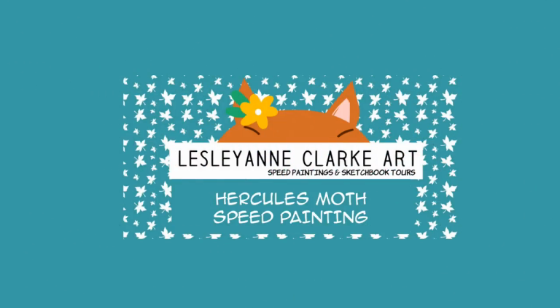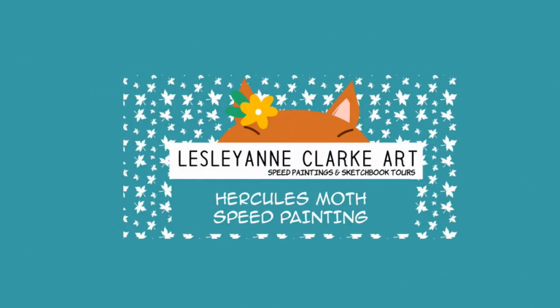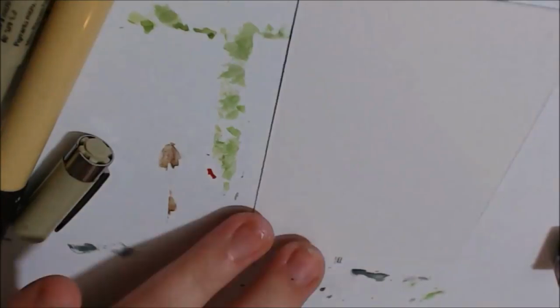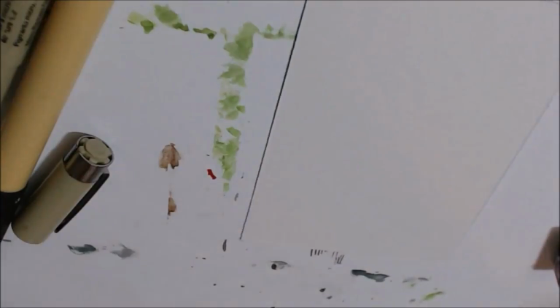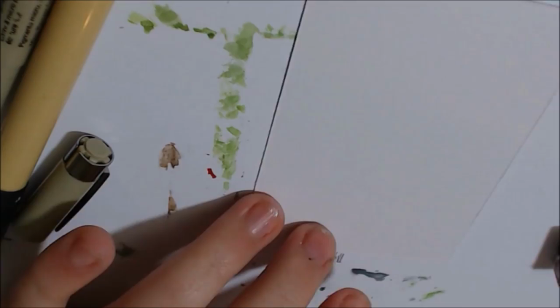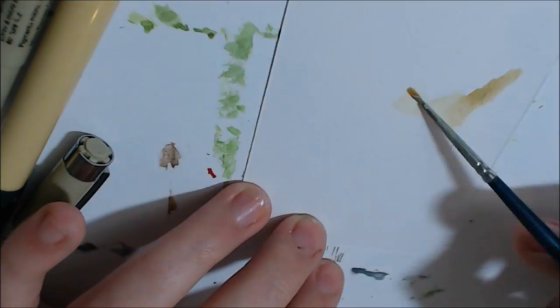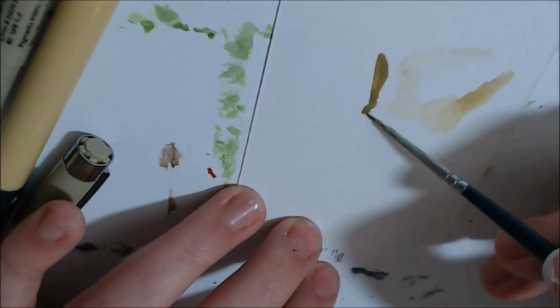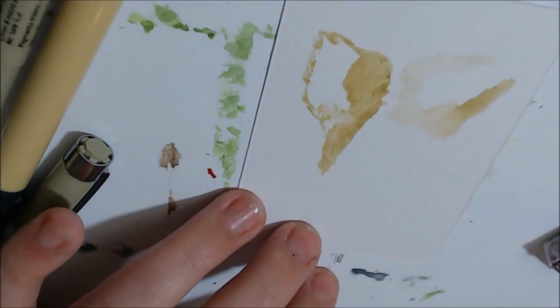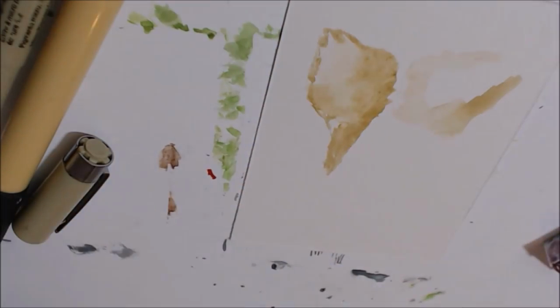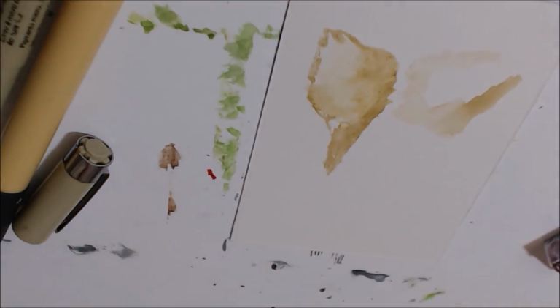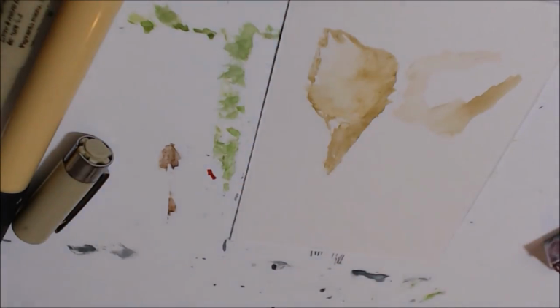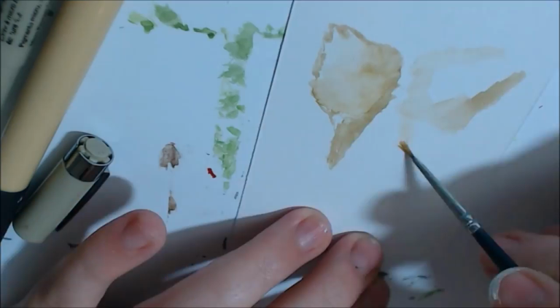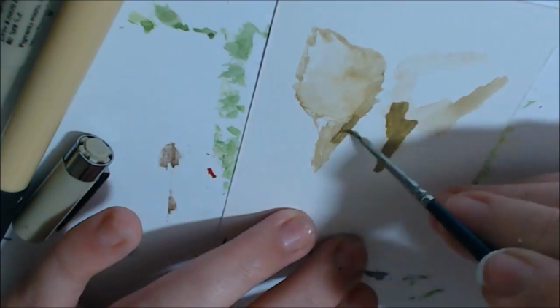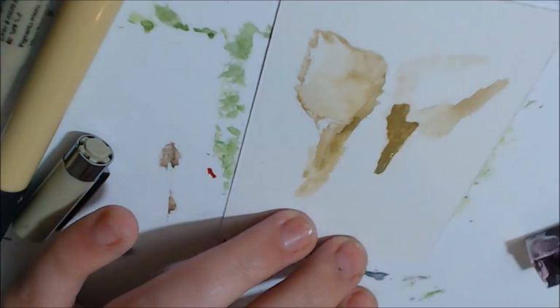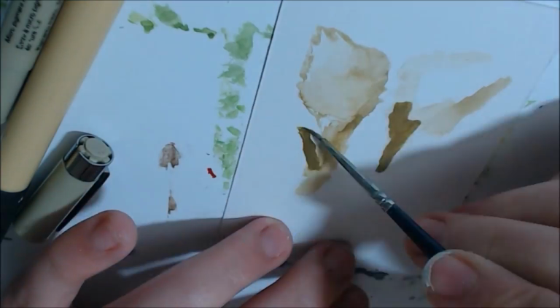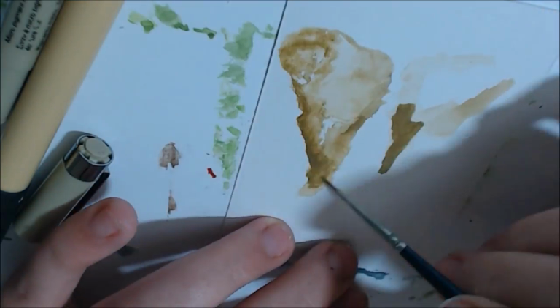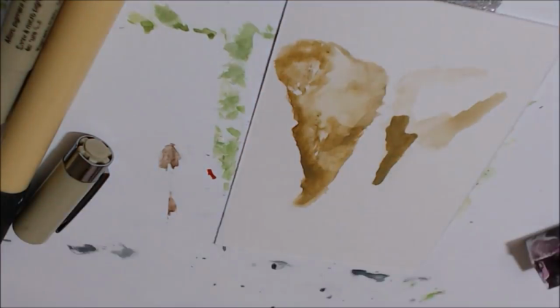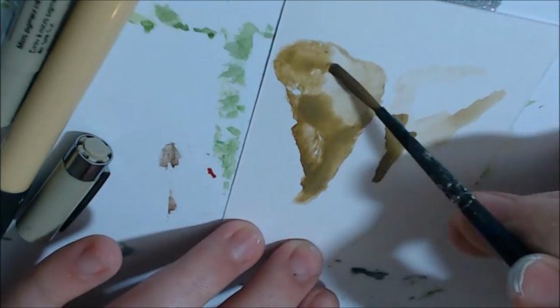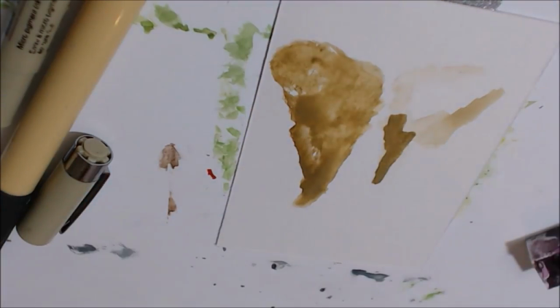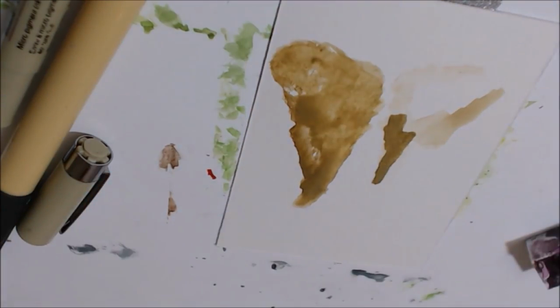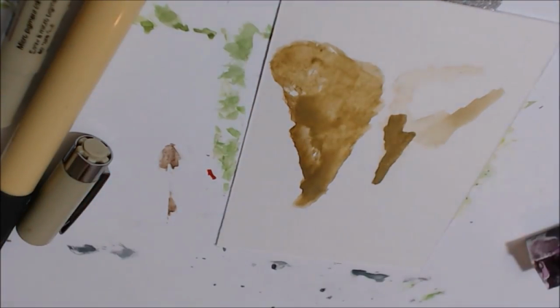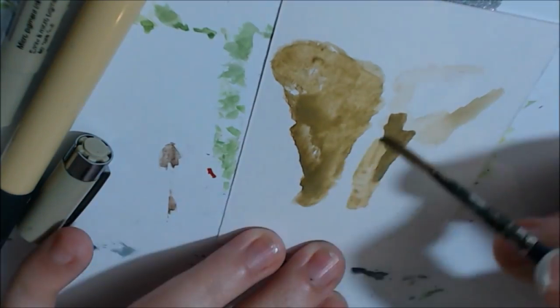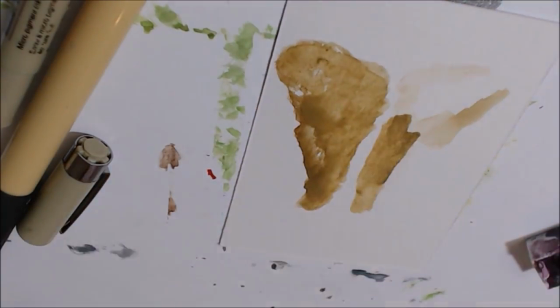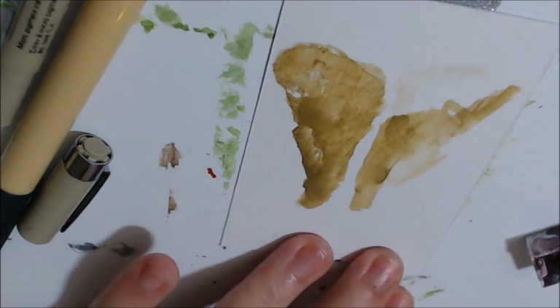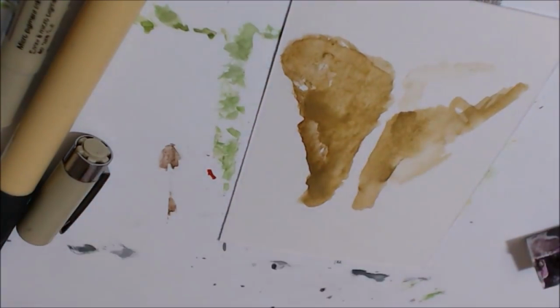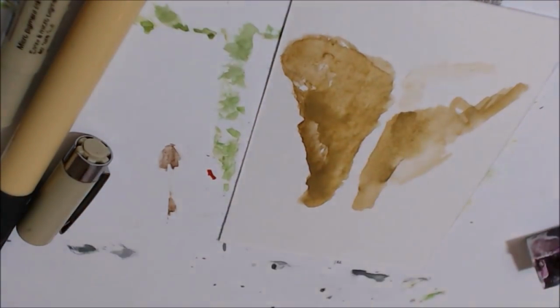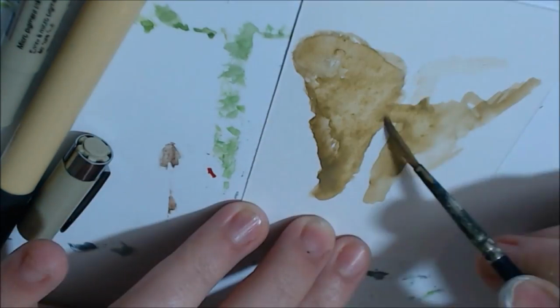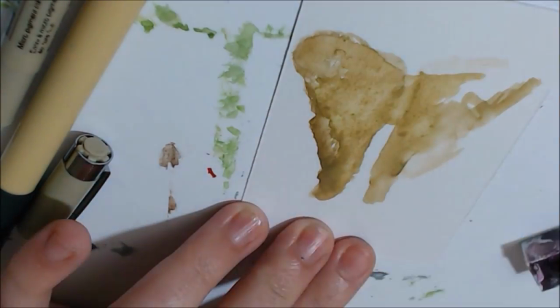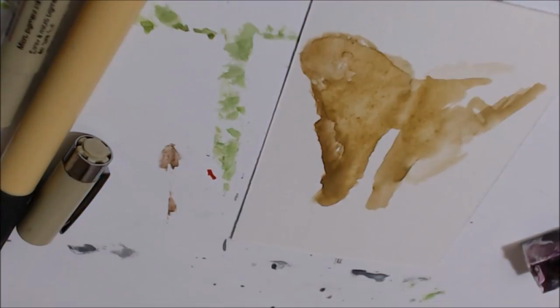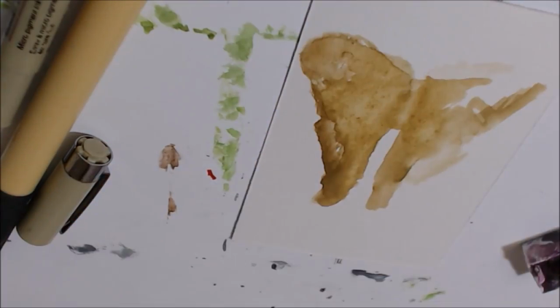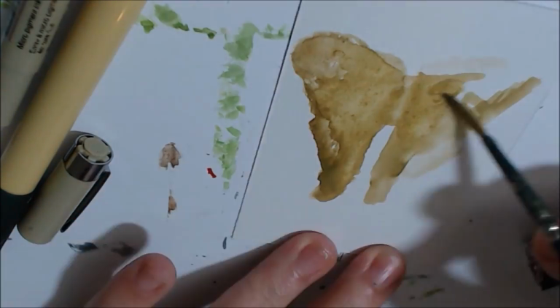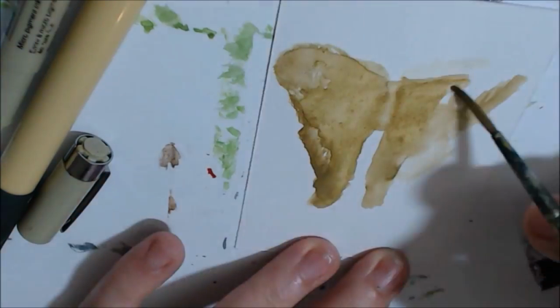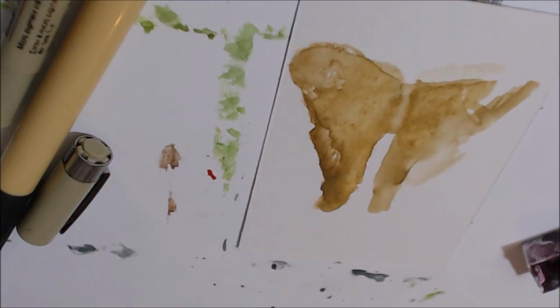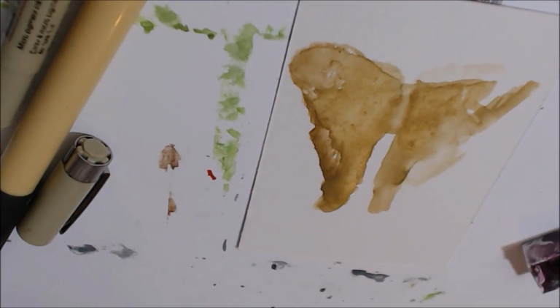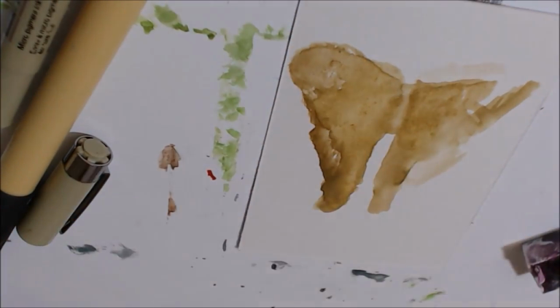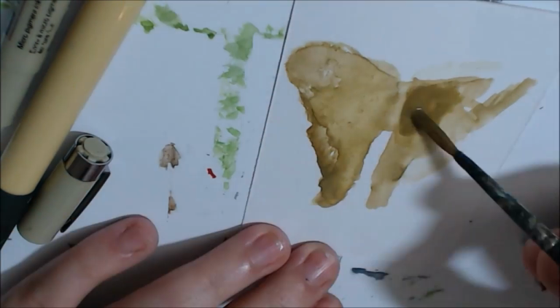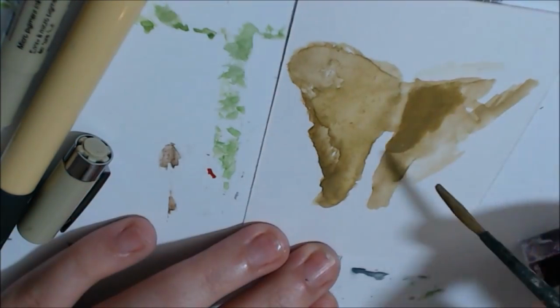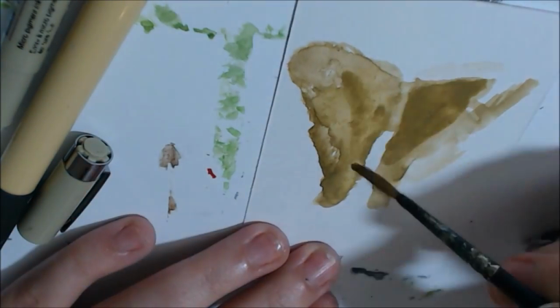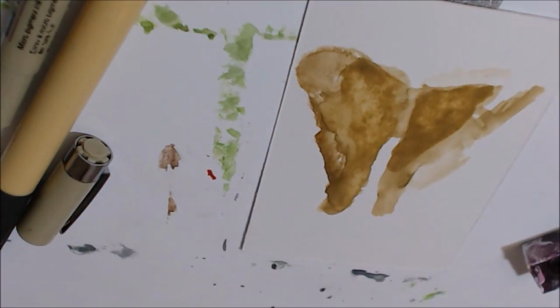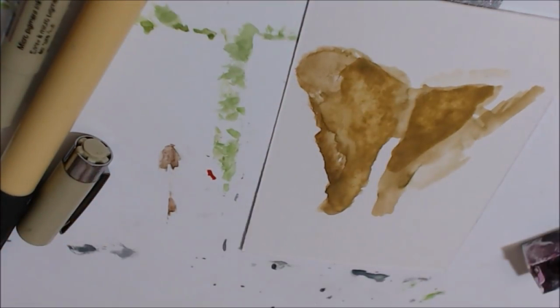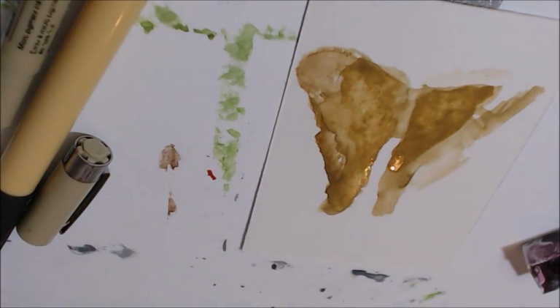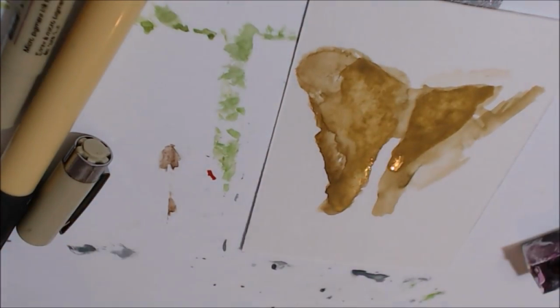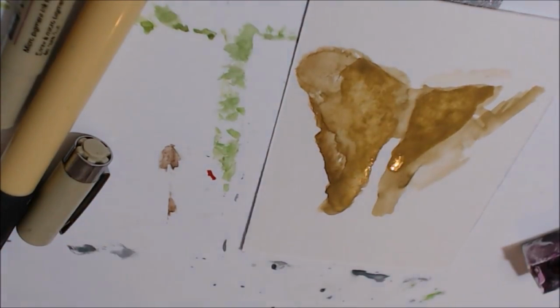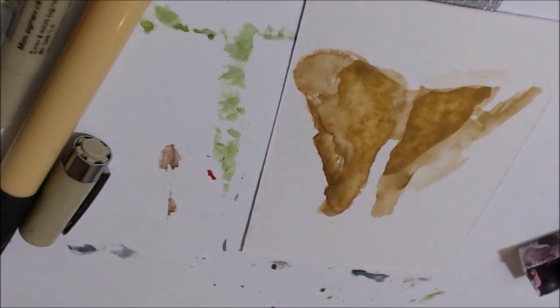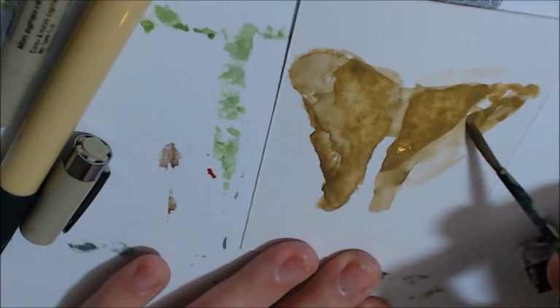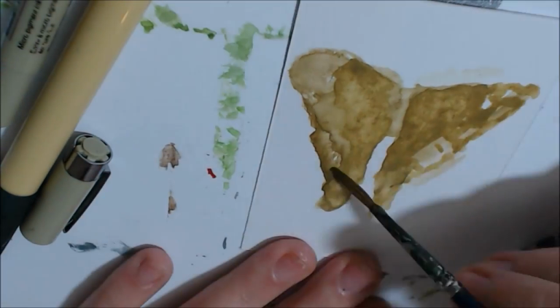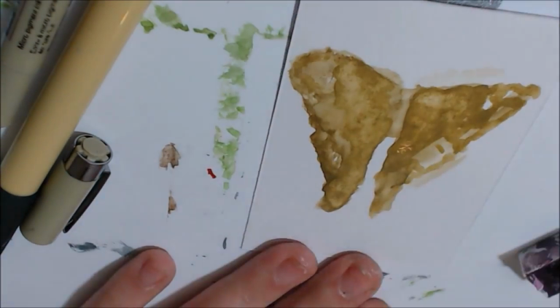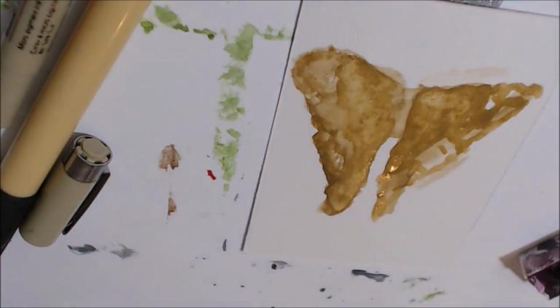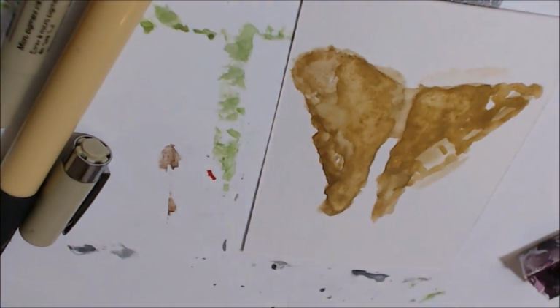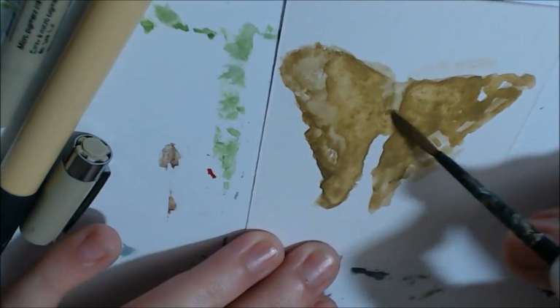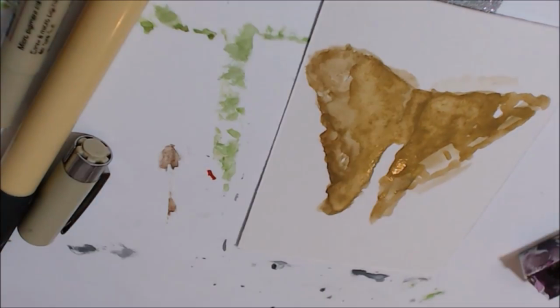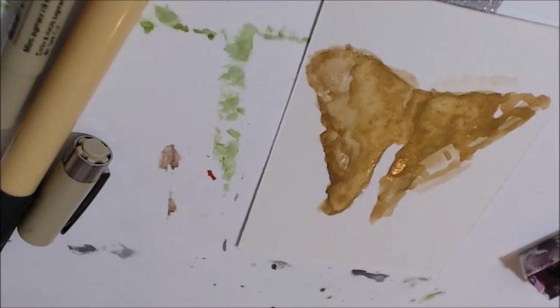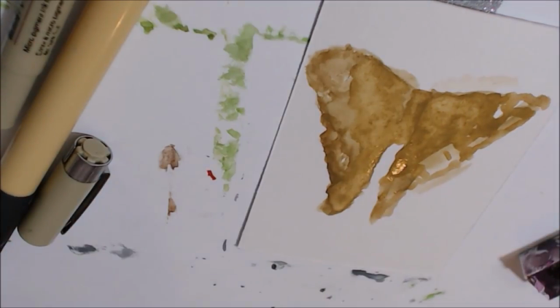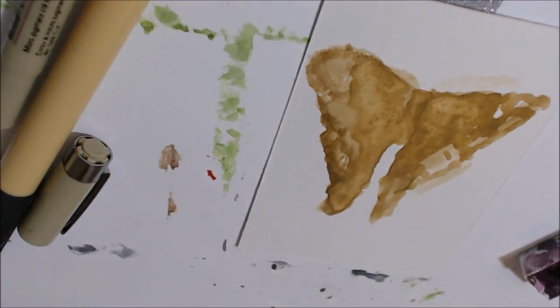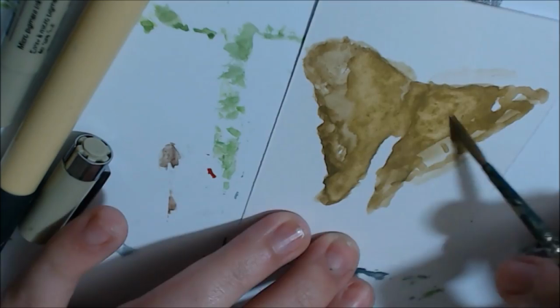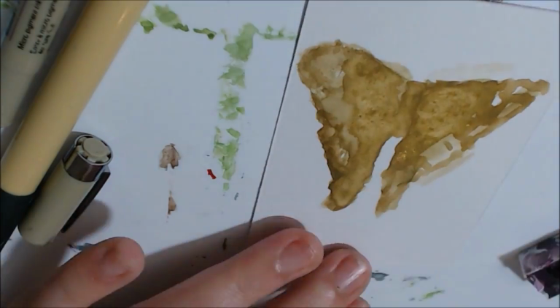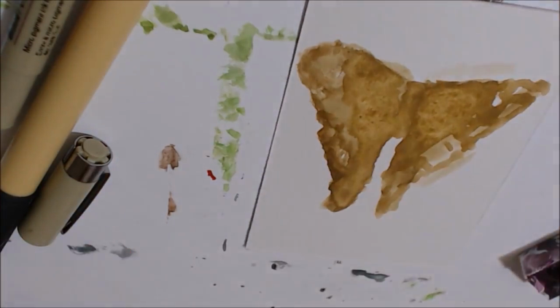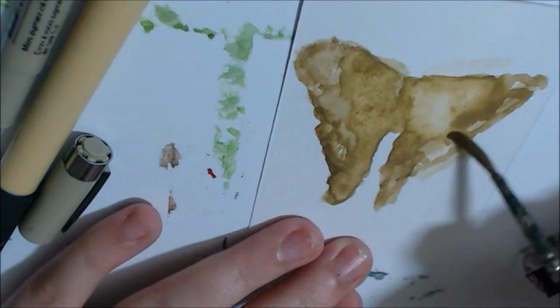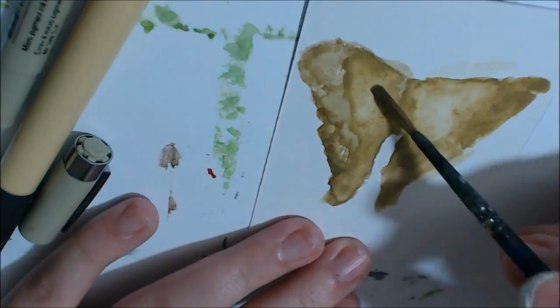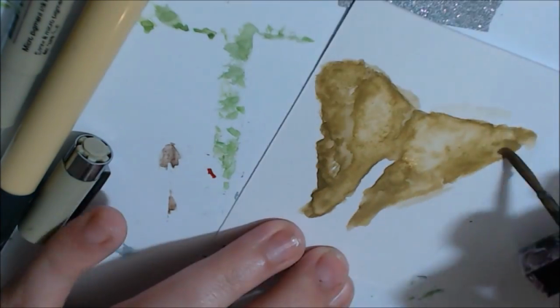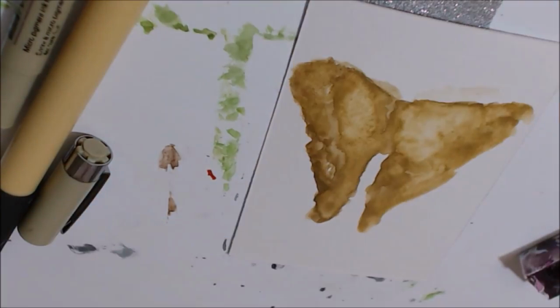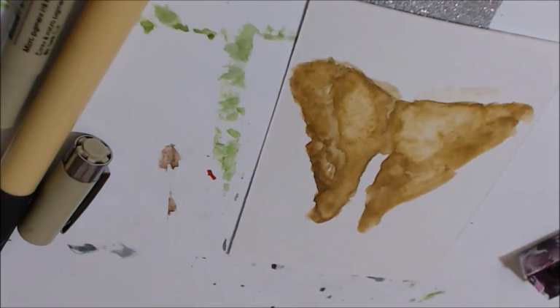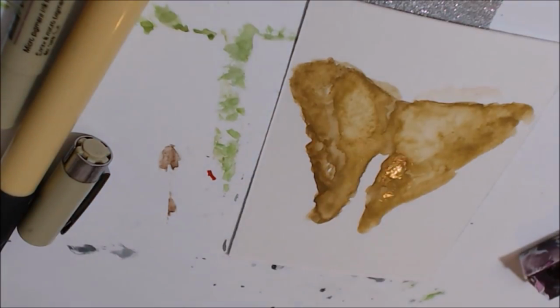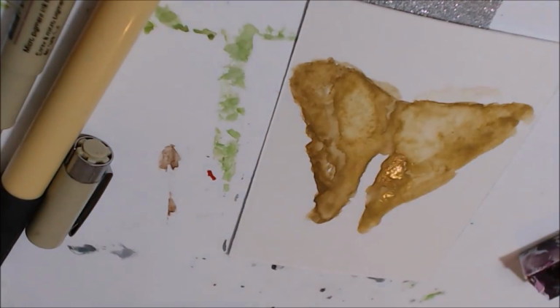This moth I chose to paint is in a game I play called Animal Crossing, where it is called an oak silk moth.